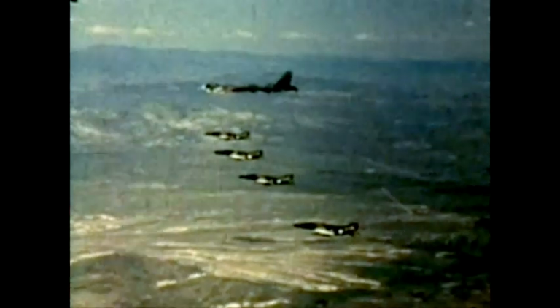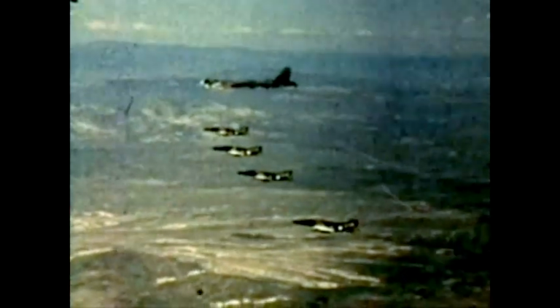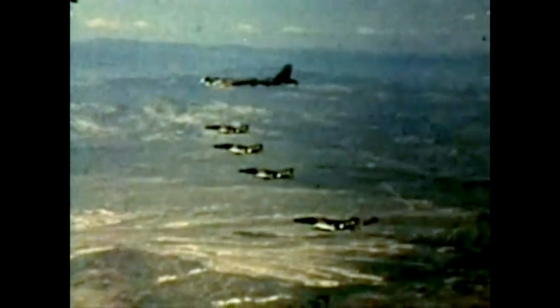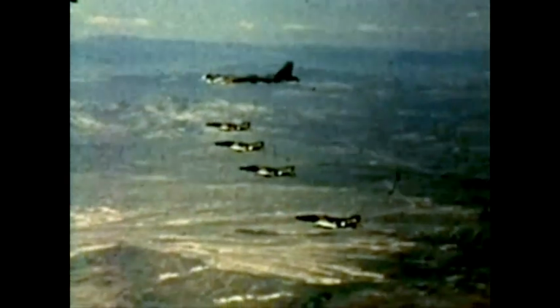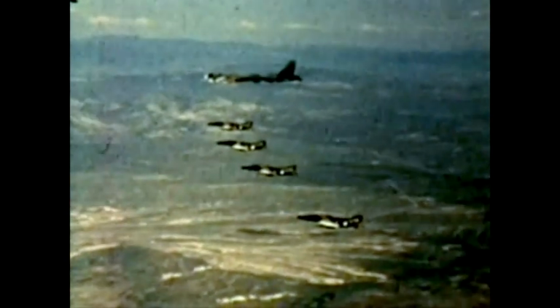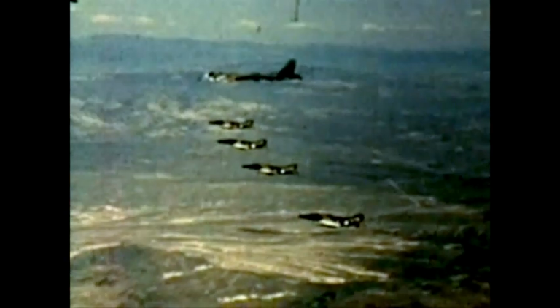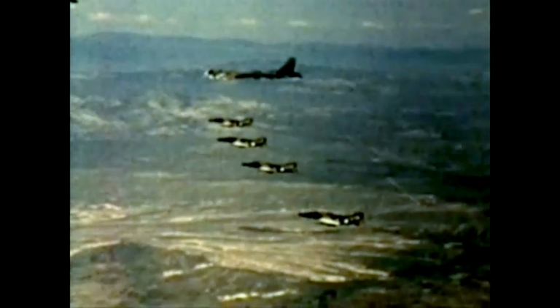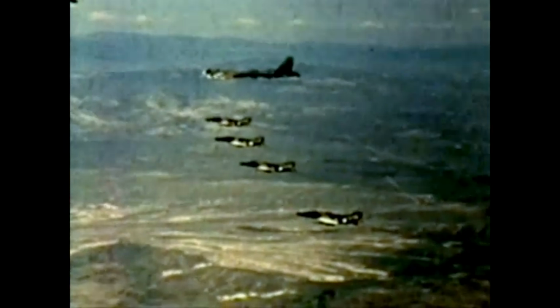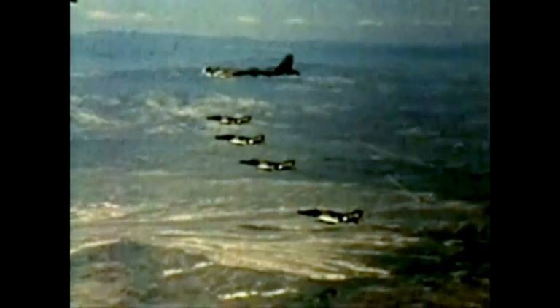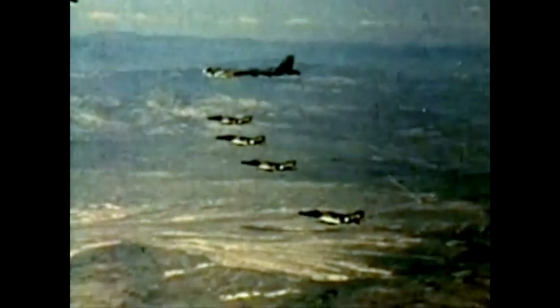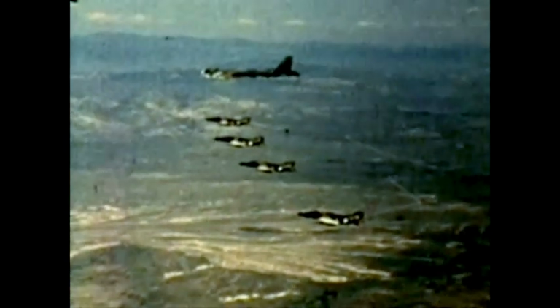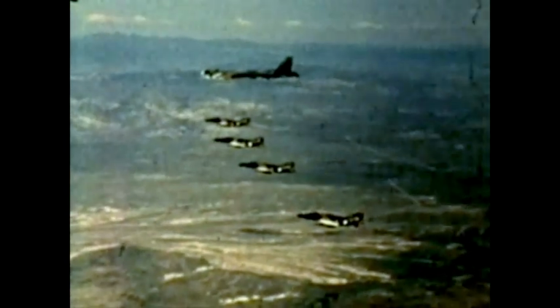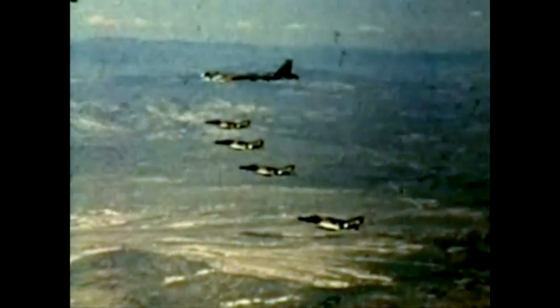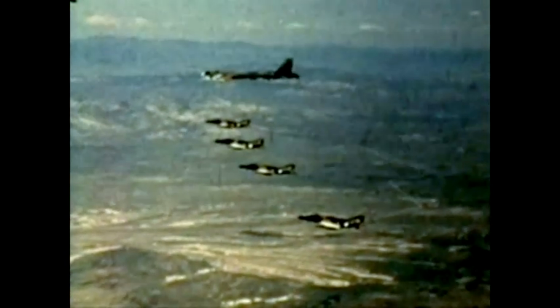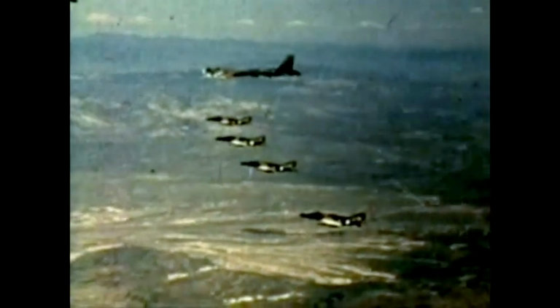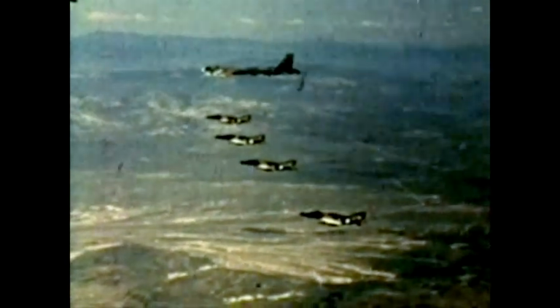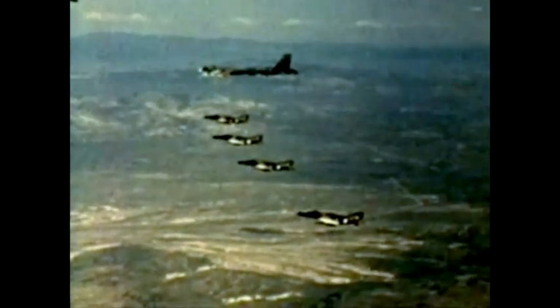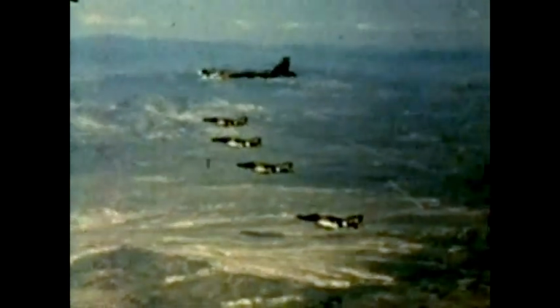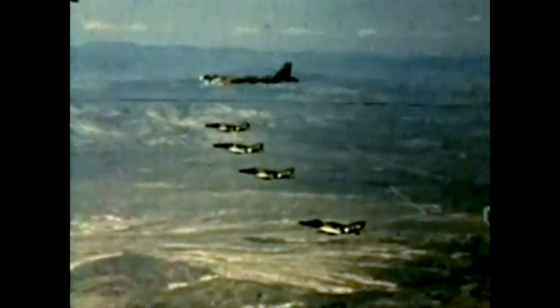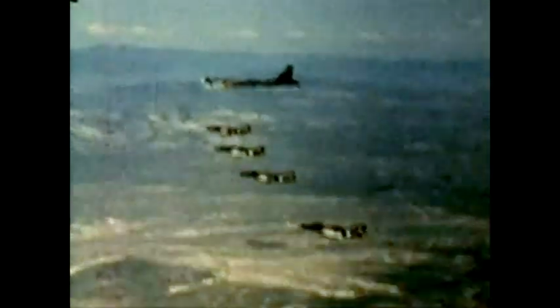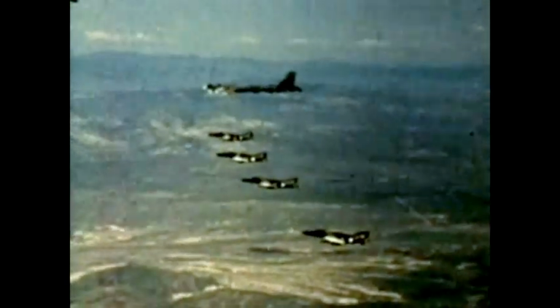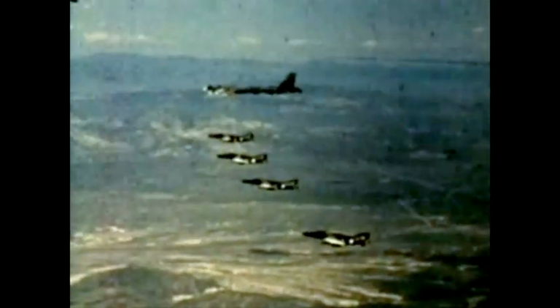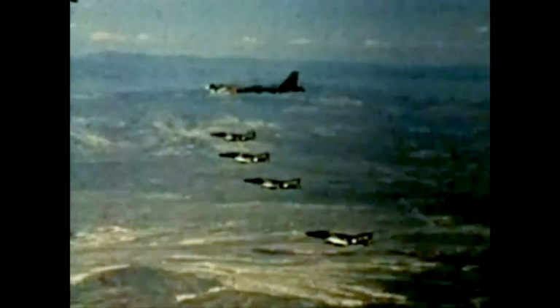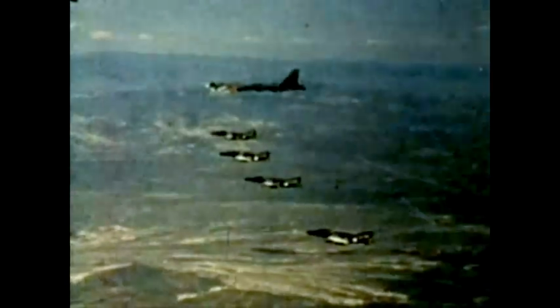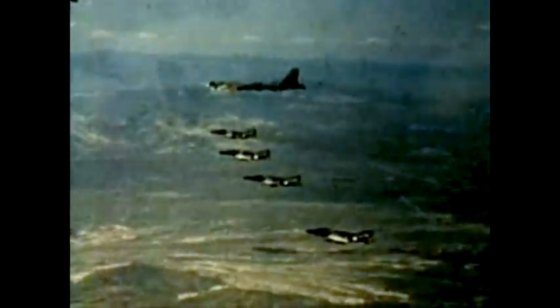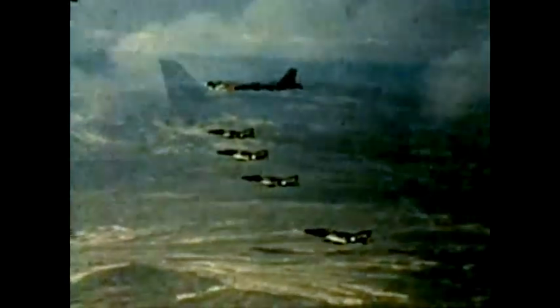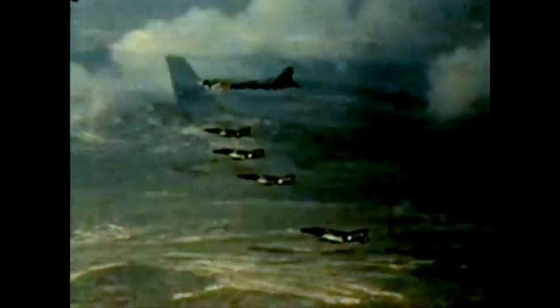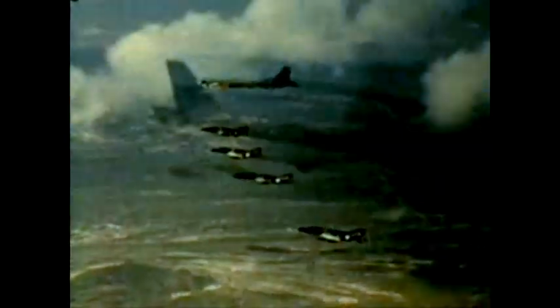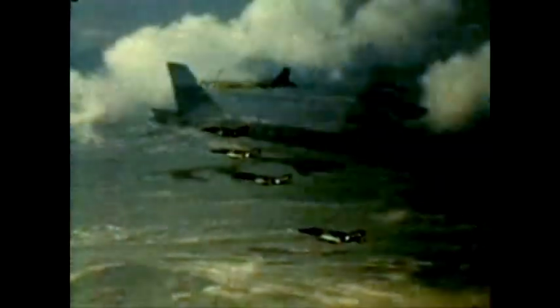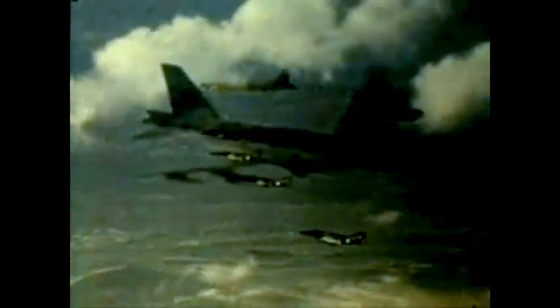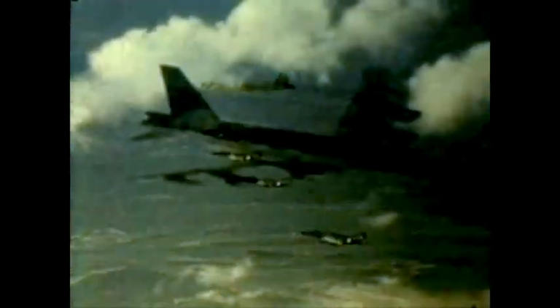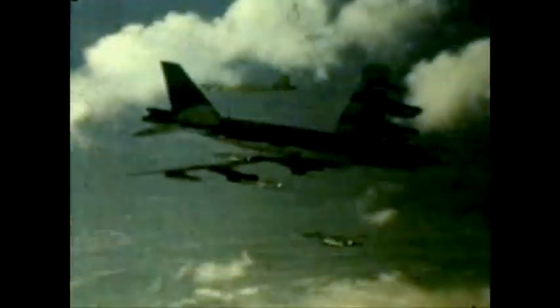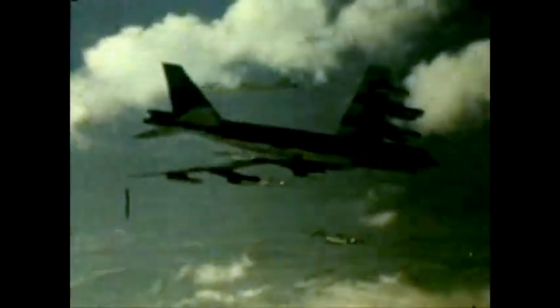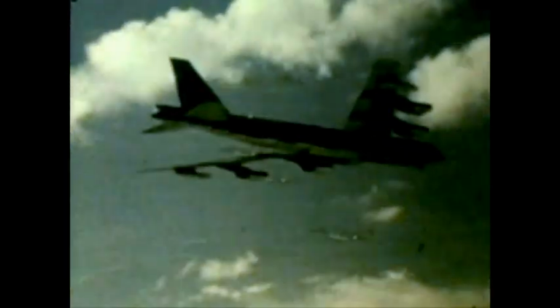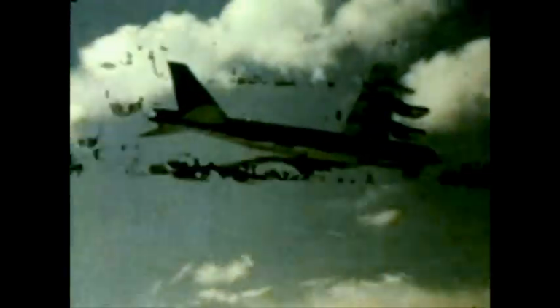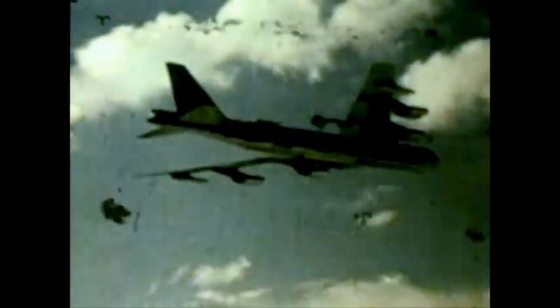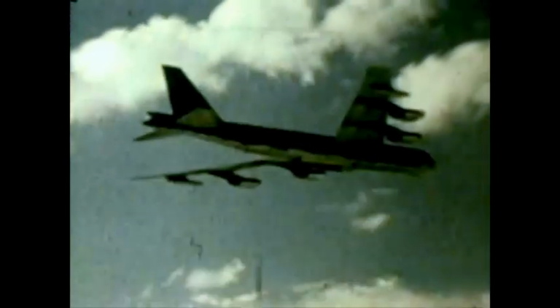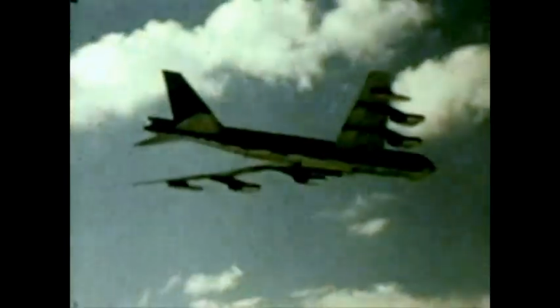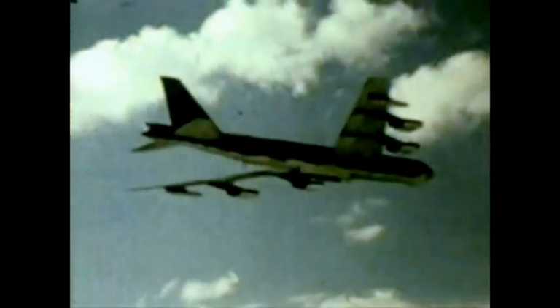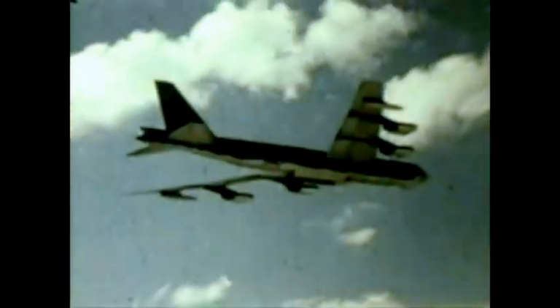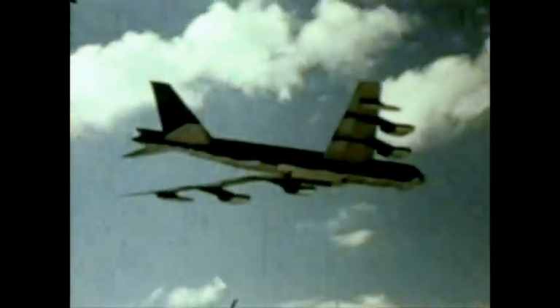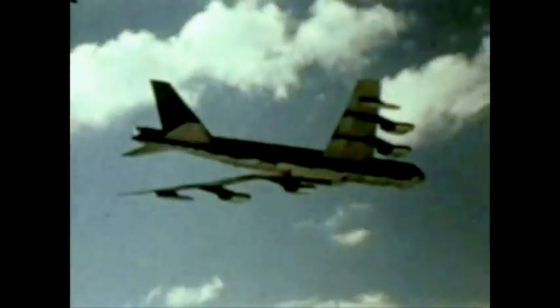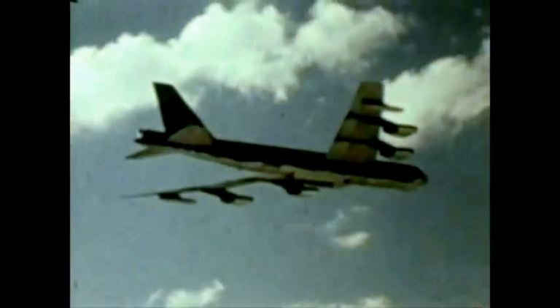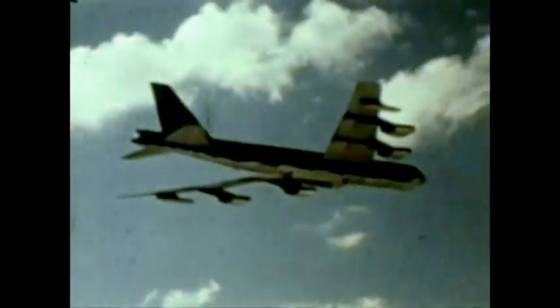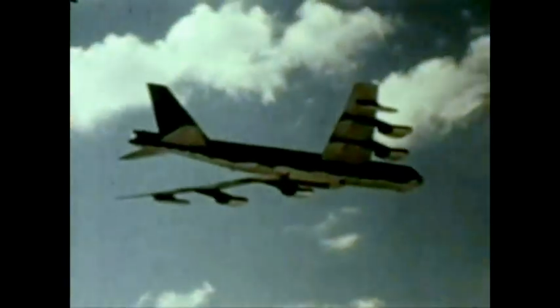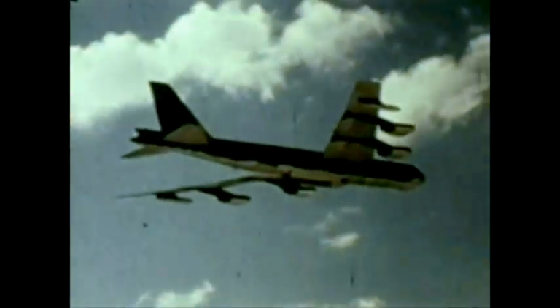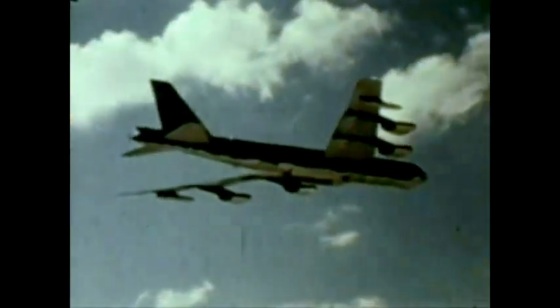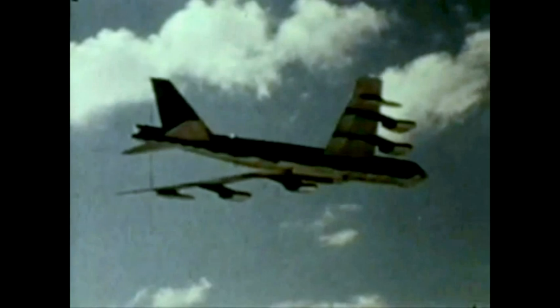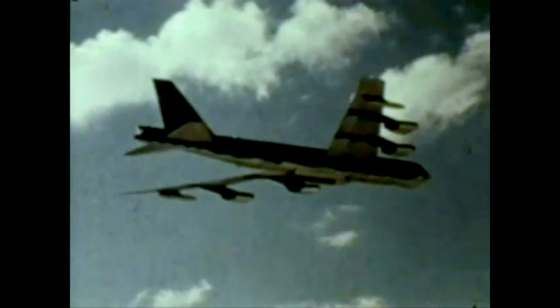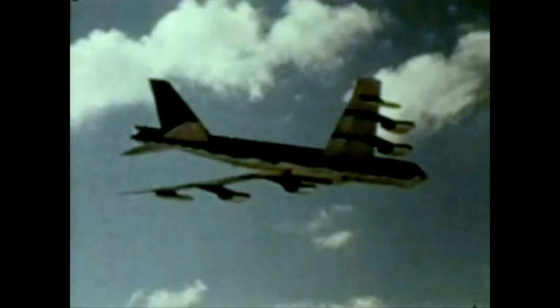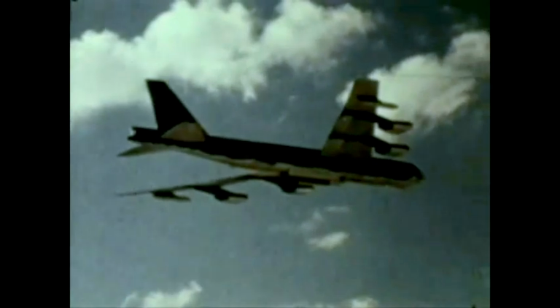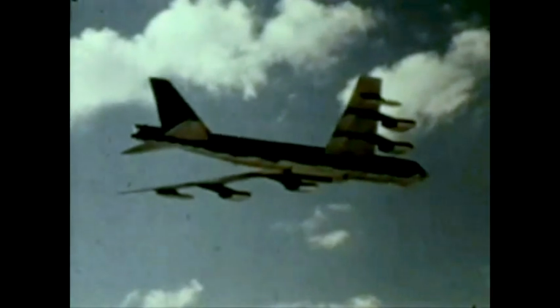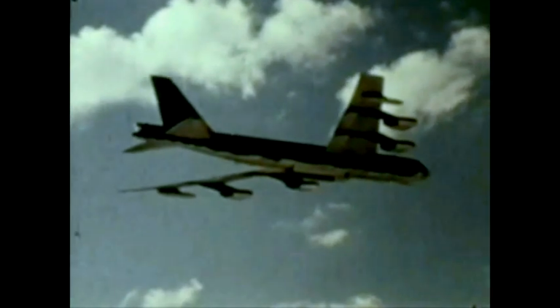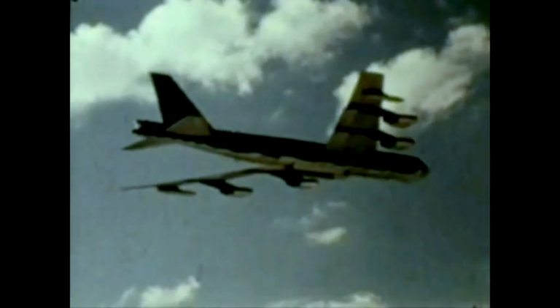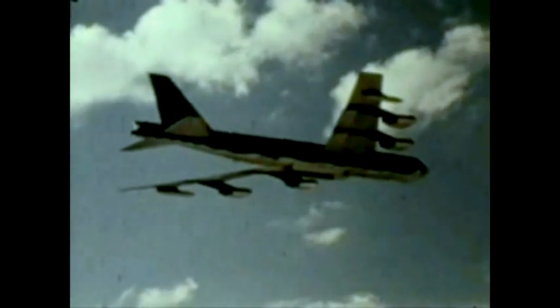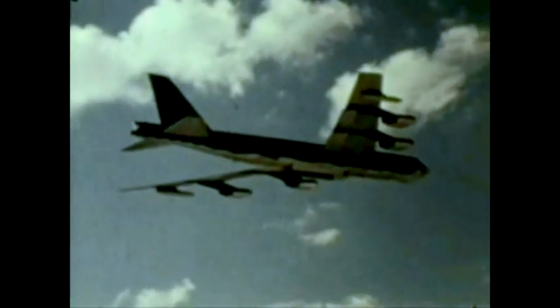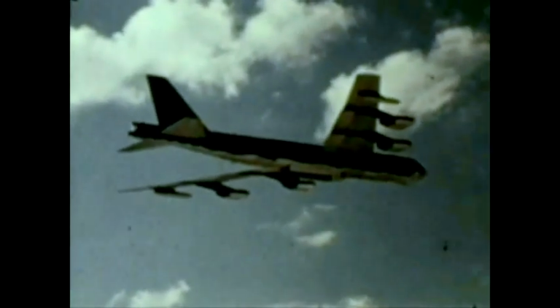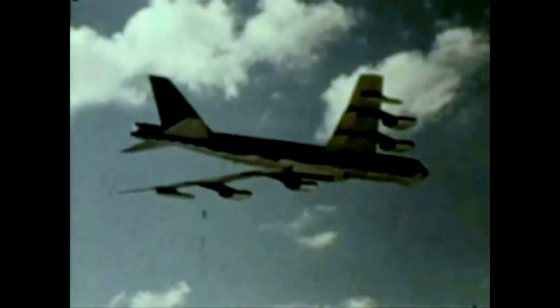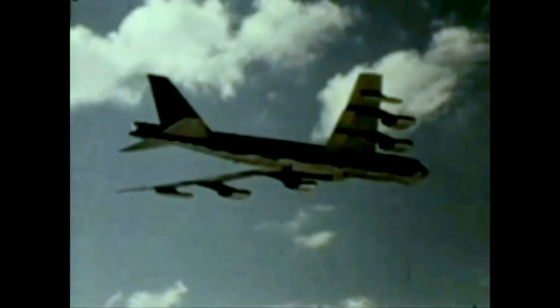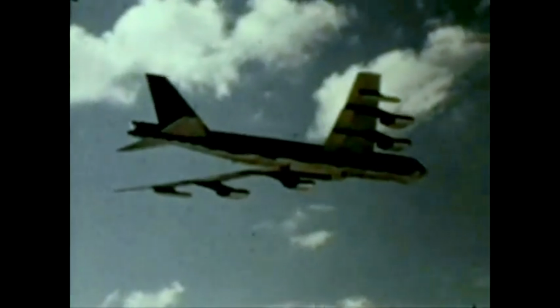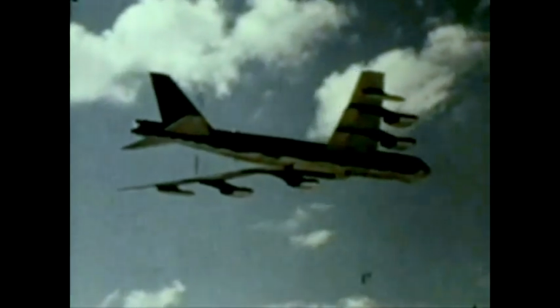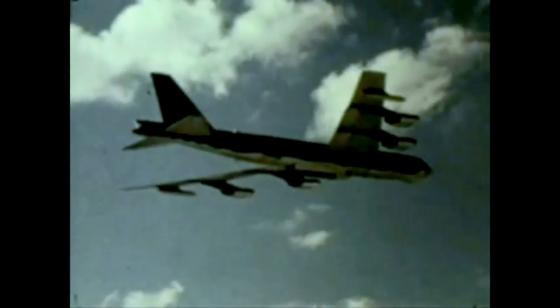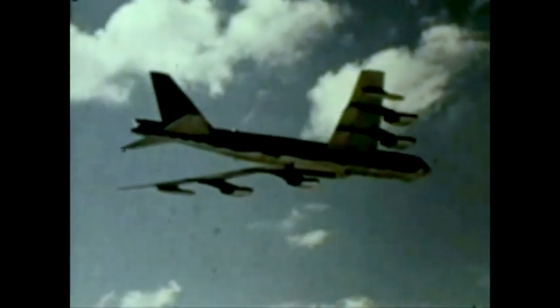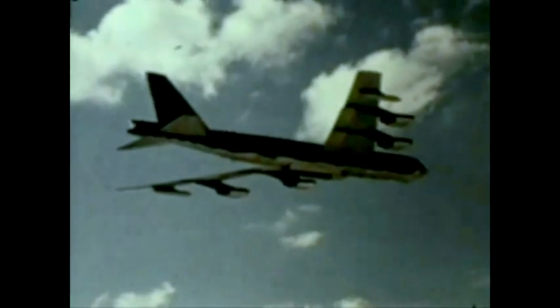Initially, each aircraft will carry 12 missiles. That number may be increased to 20.